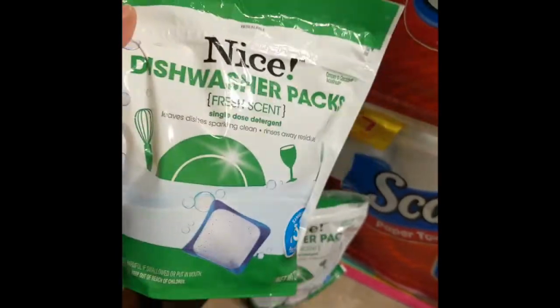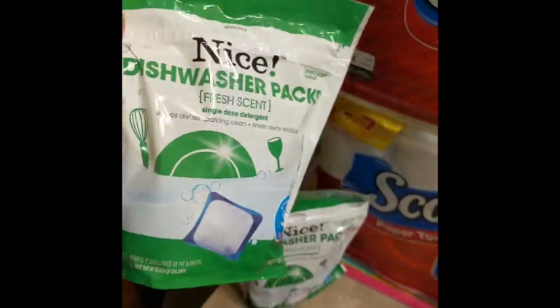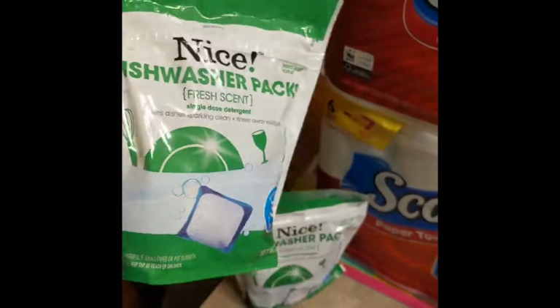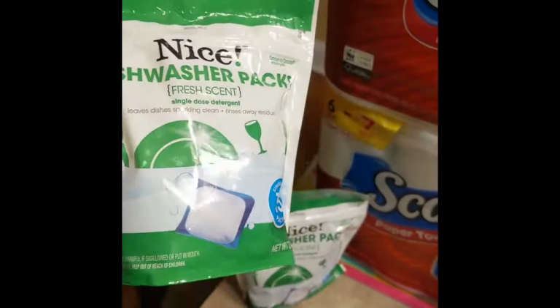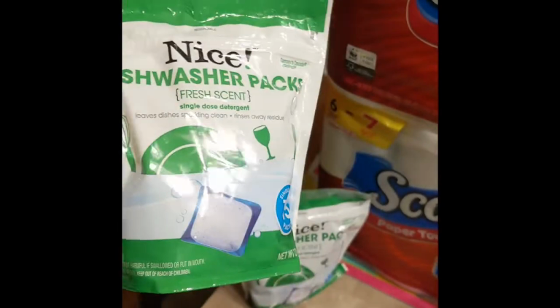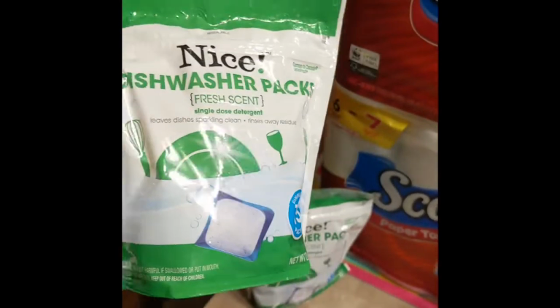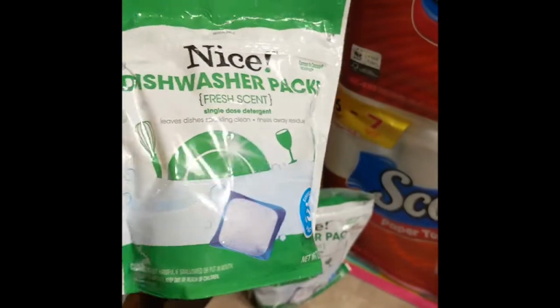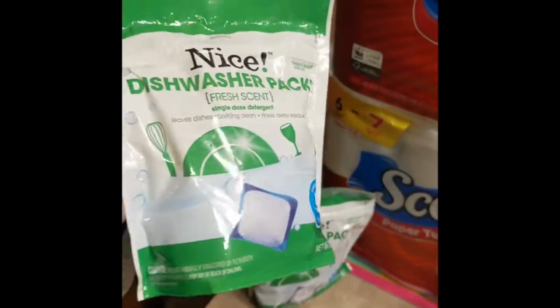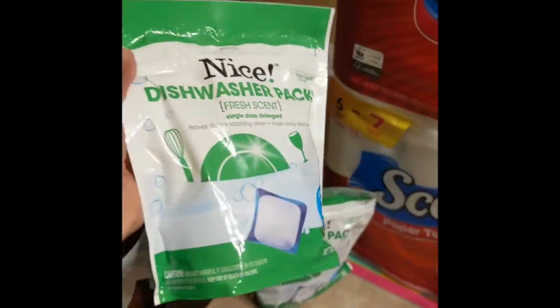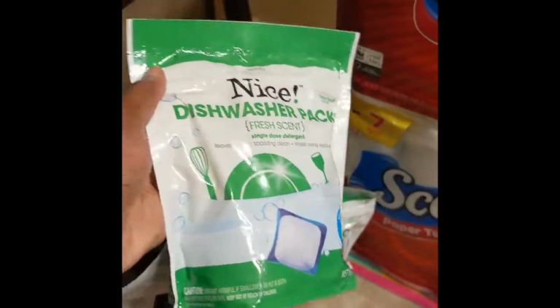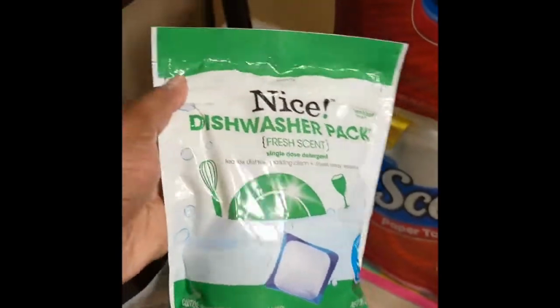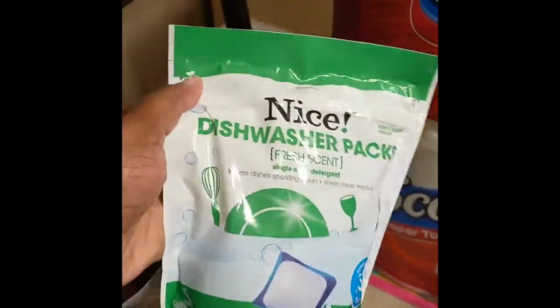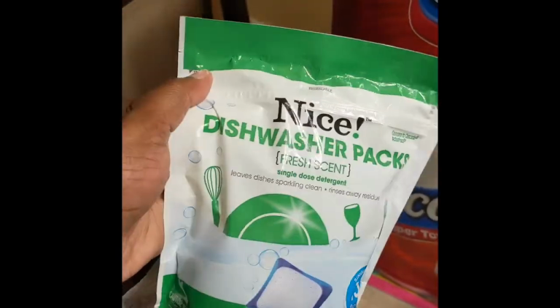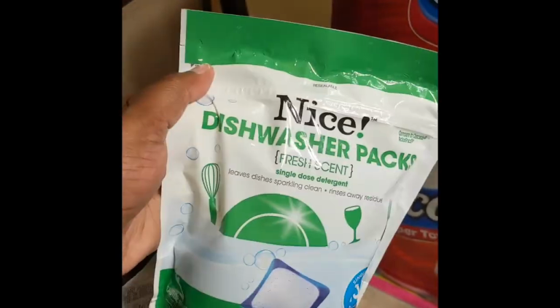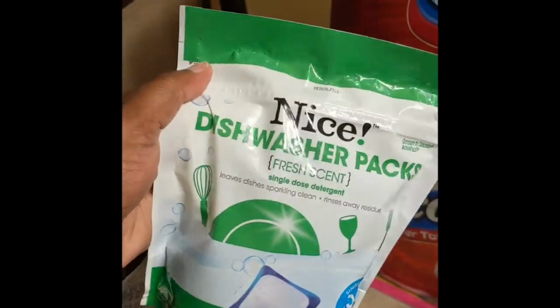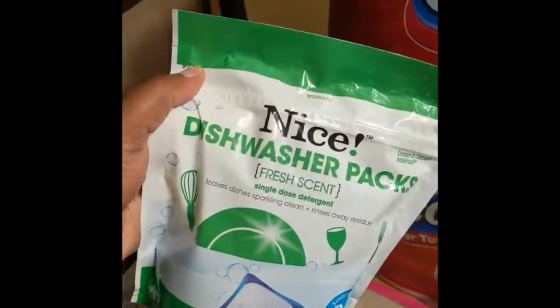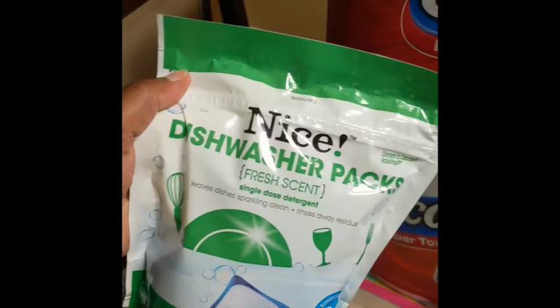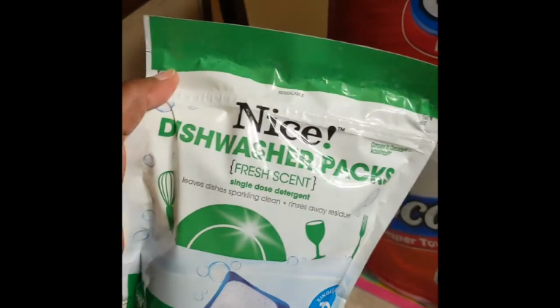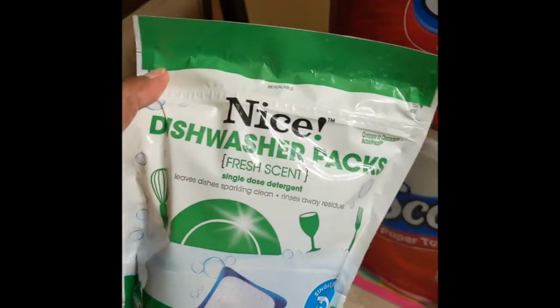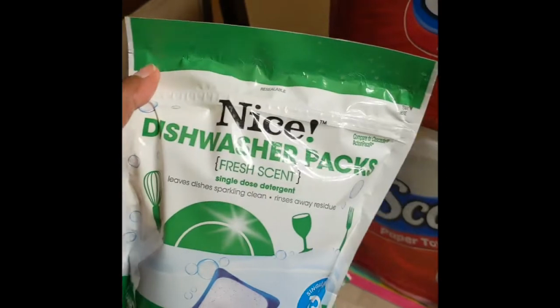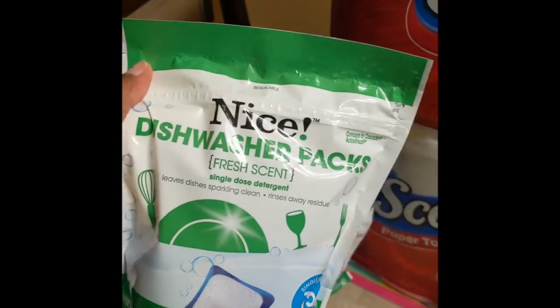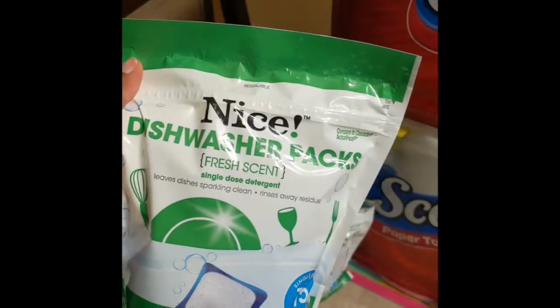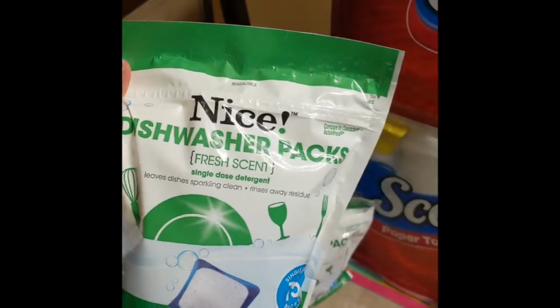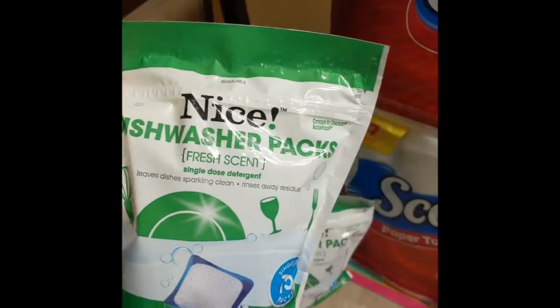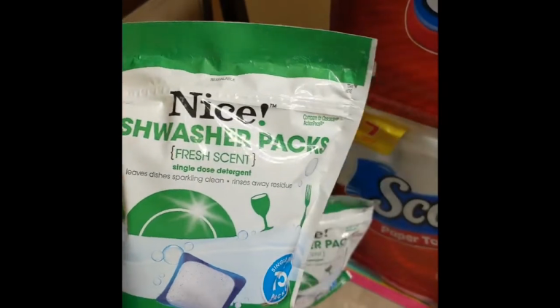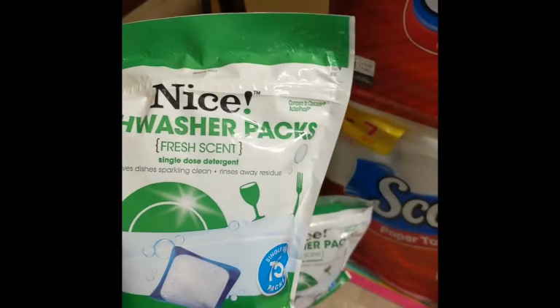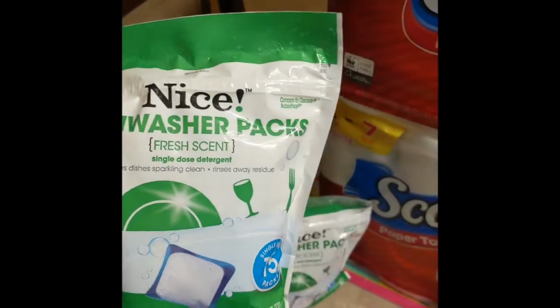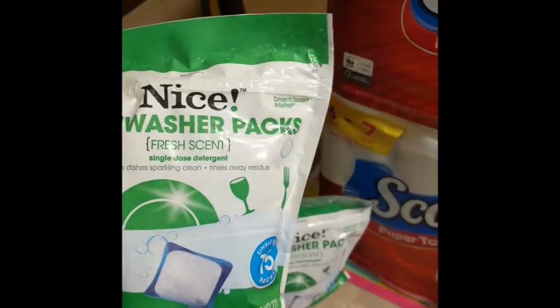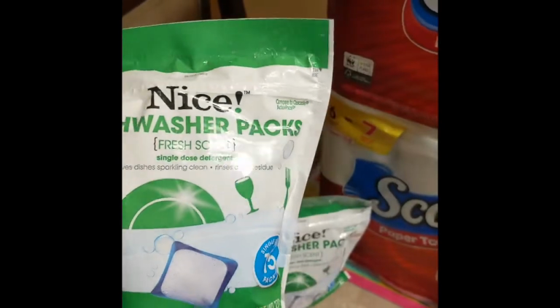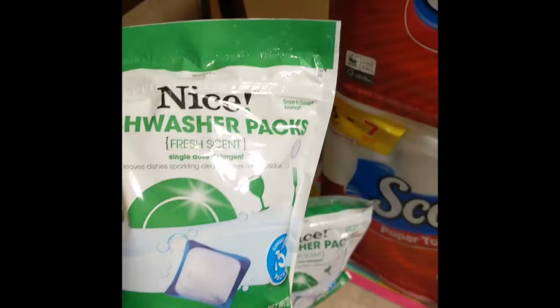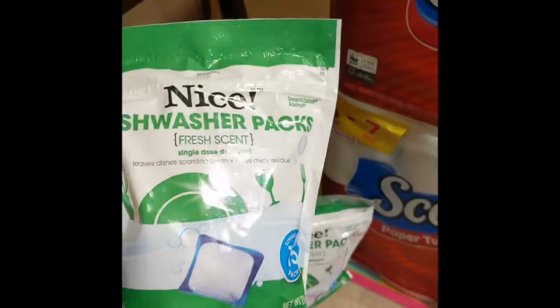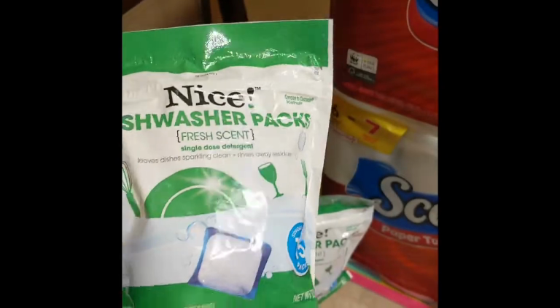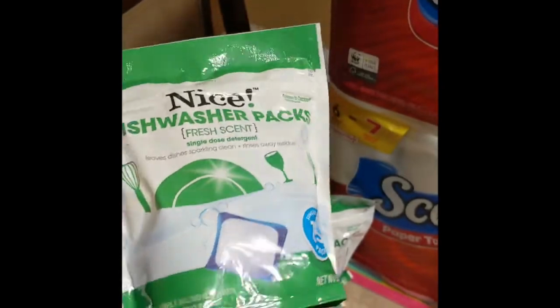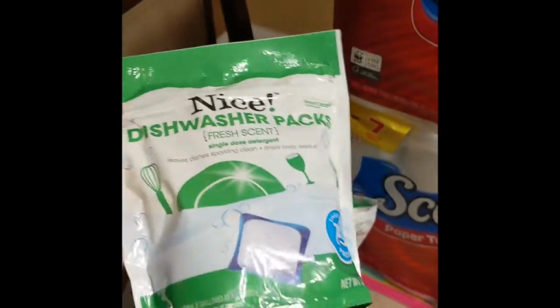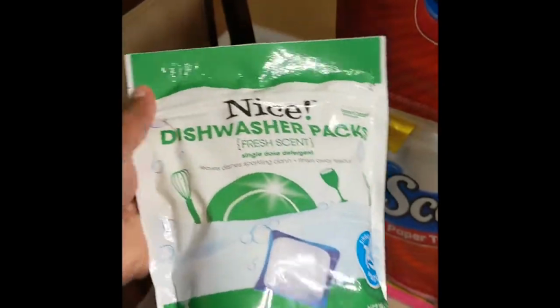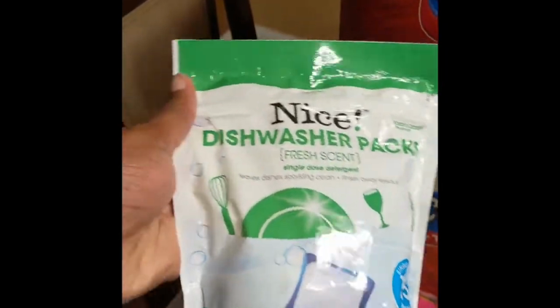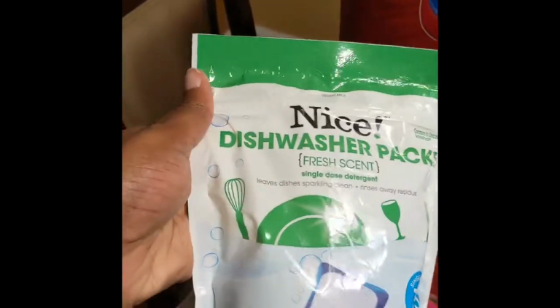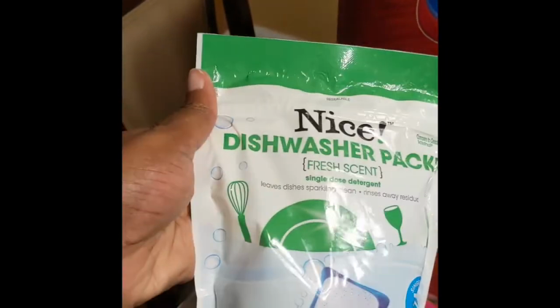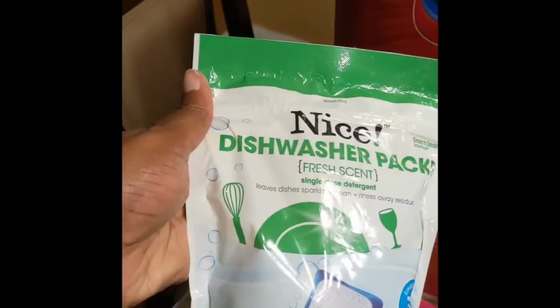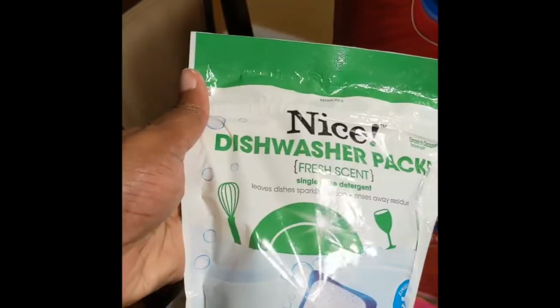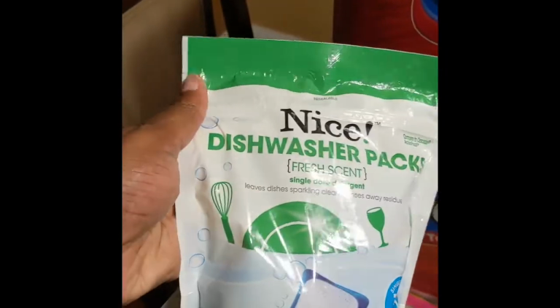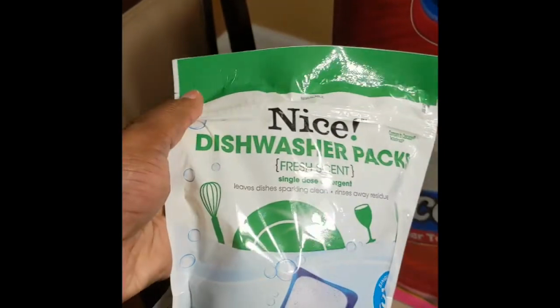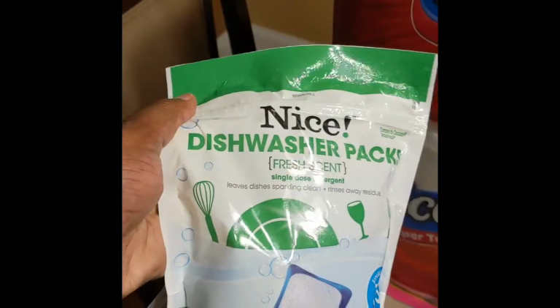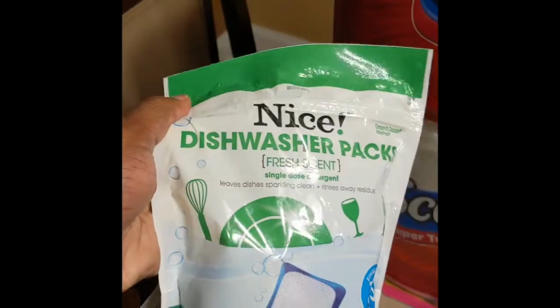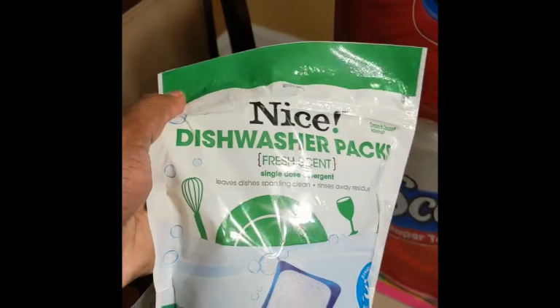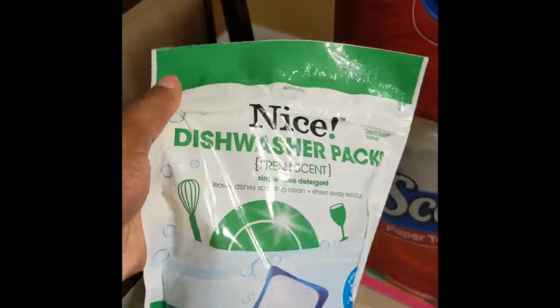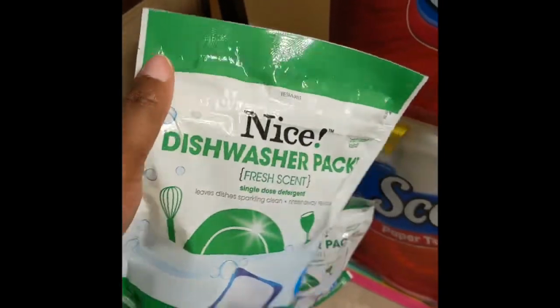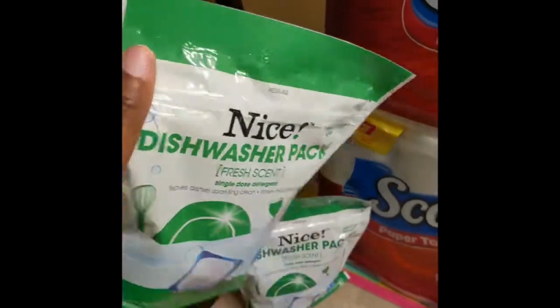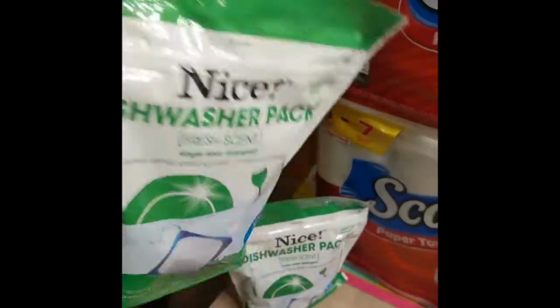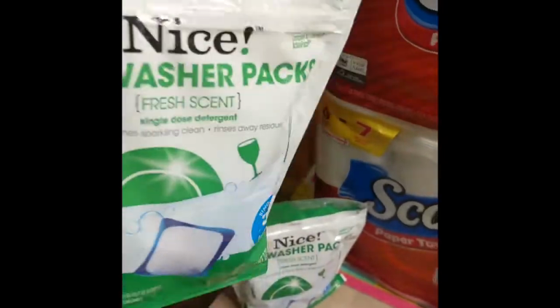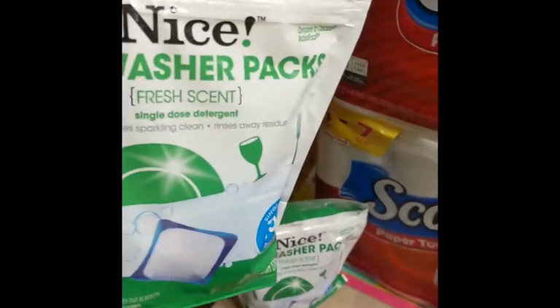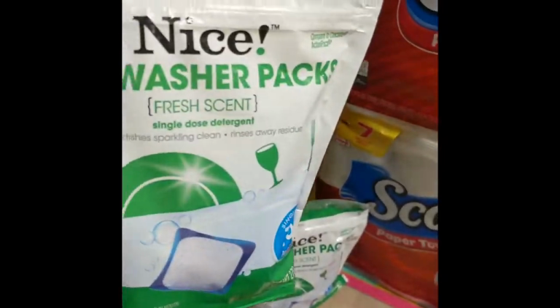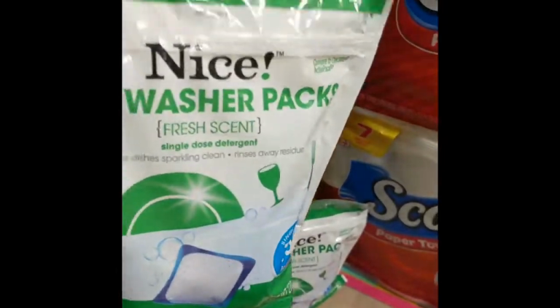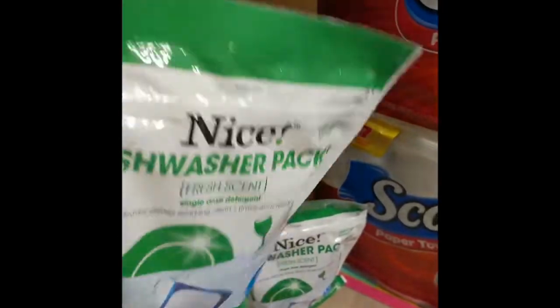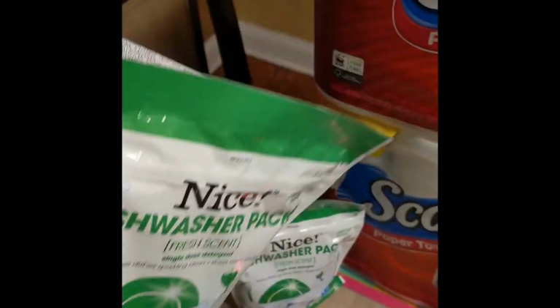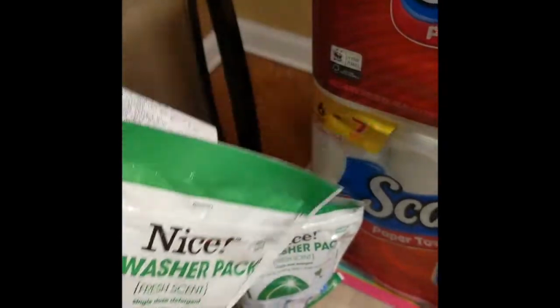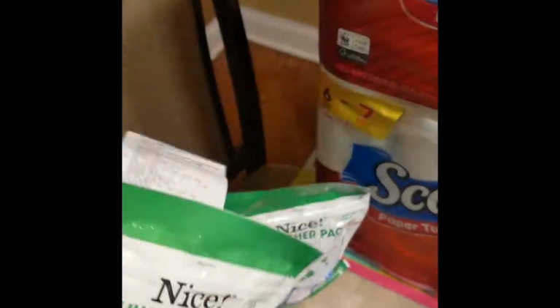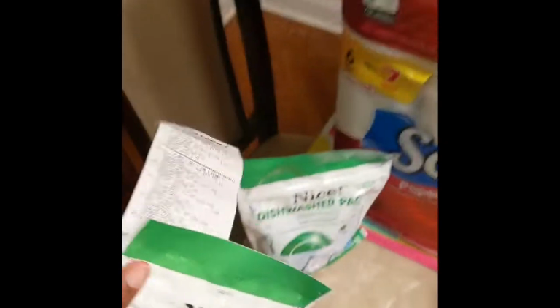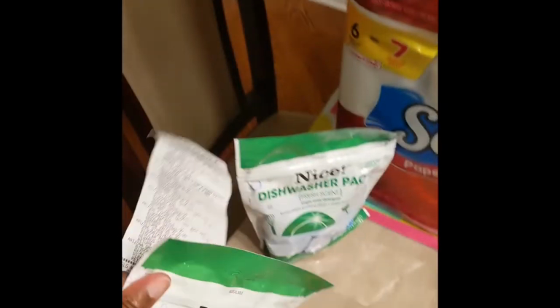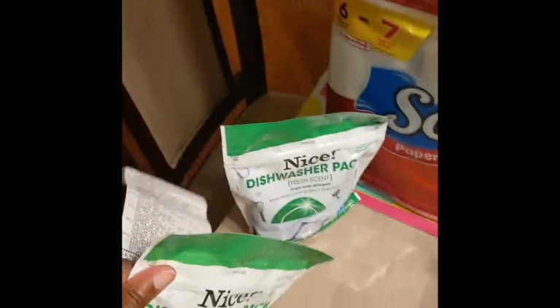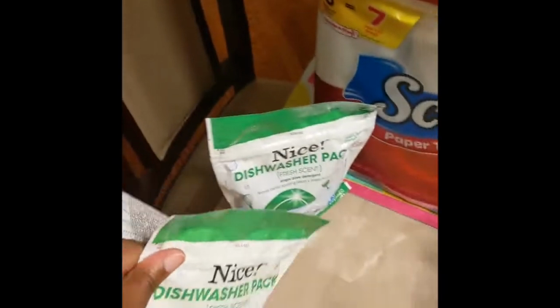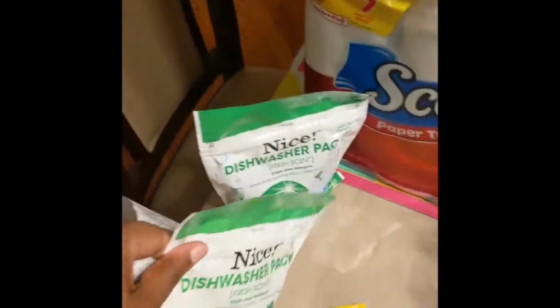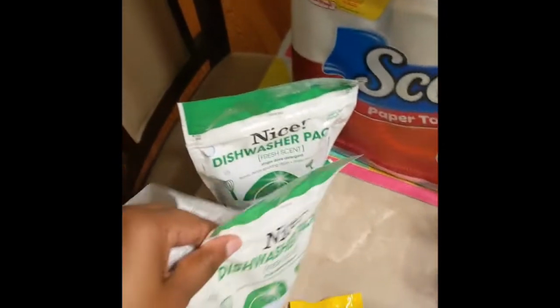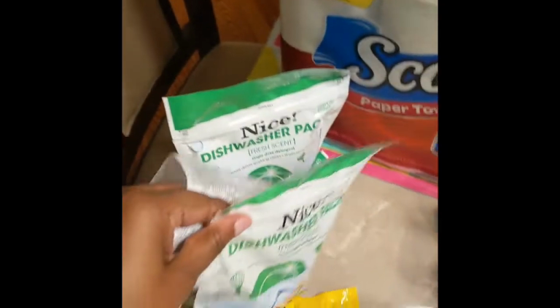The dishwasher packs were buy one get one free, on sale for $3.49, making it $1.74 a piece.